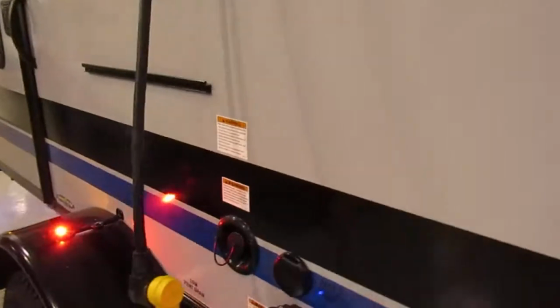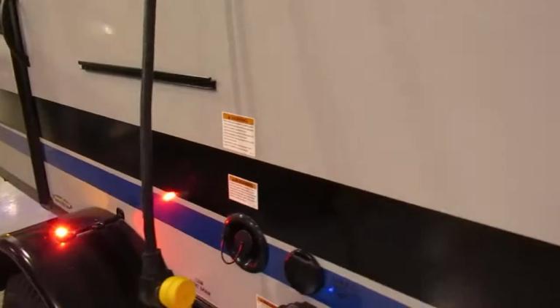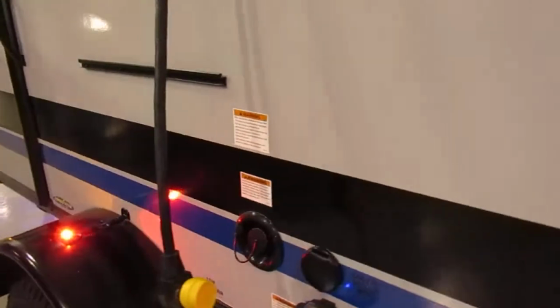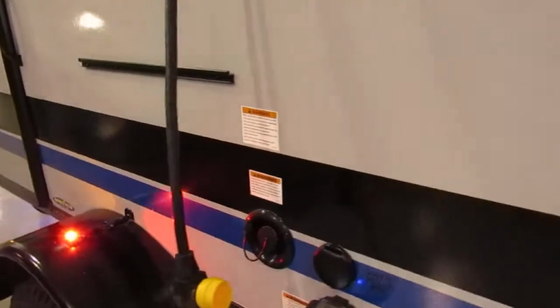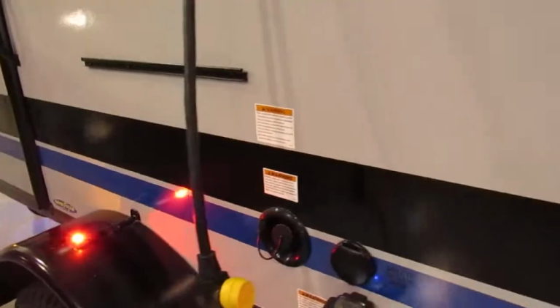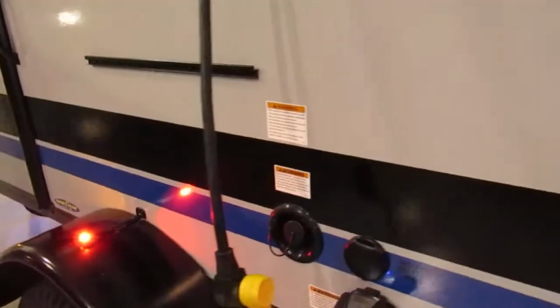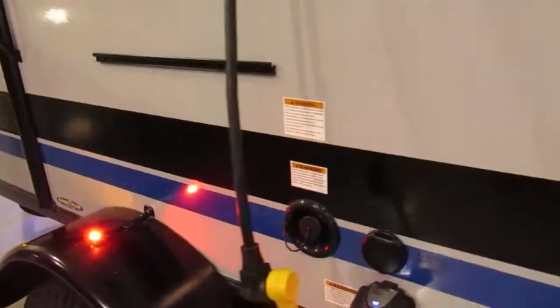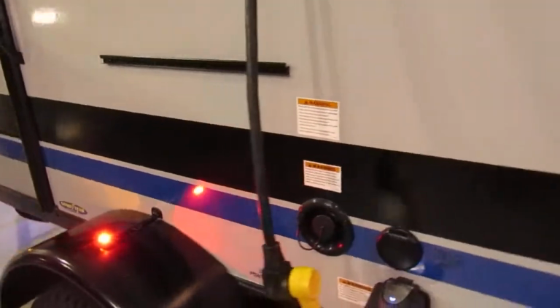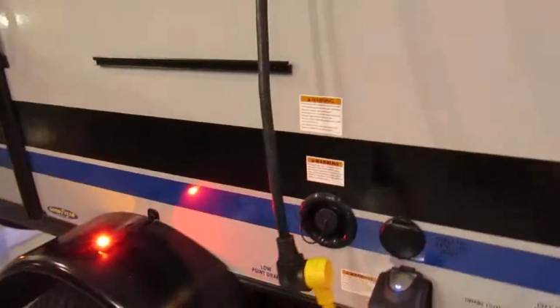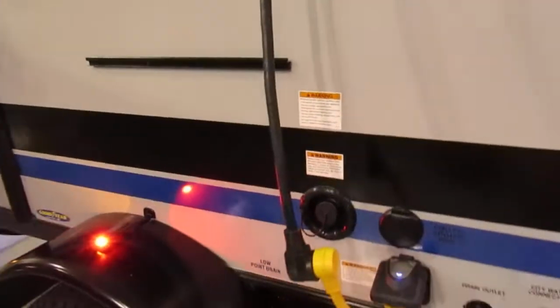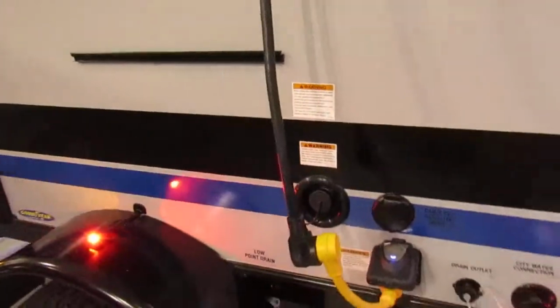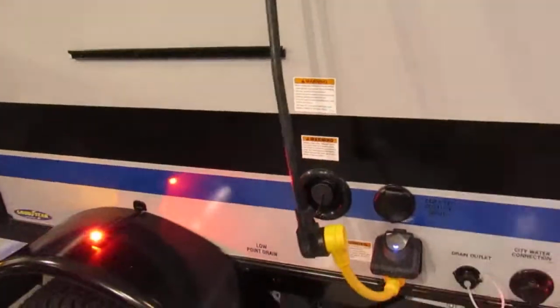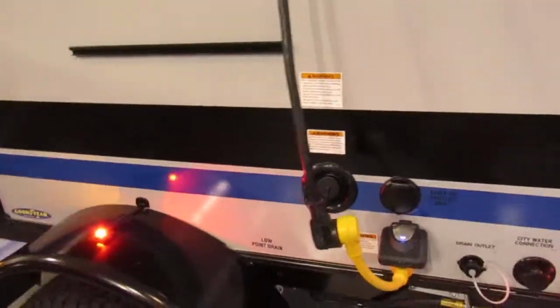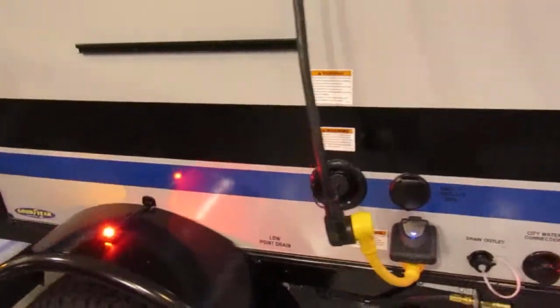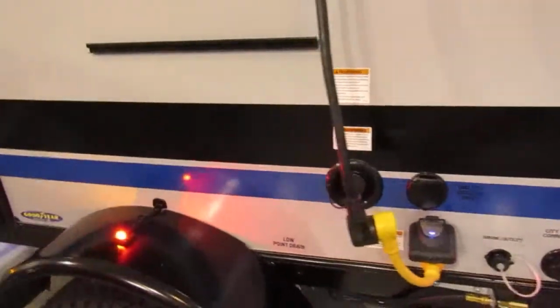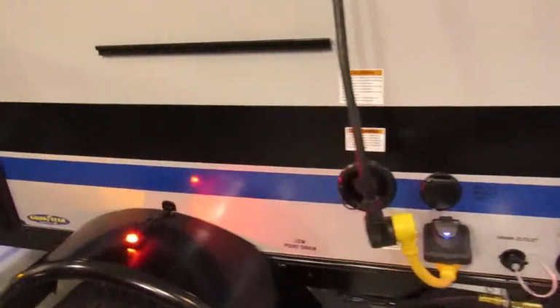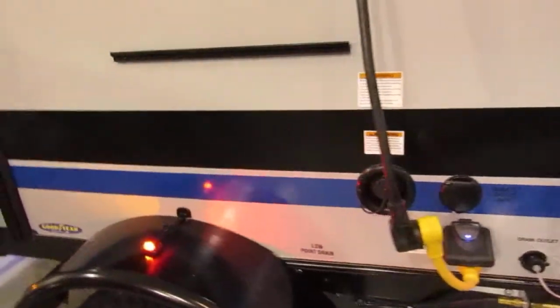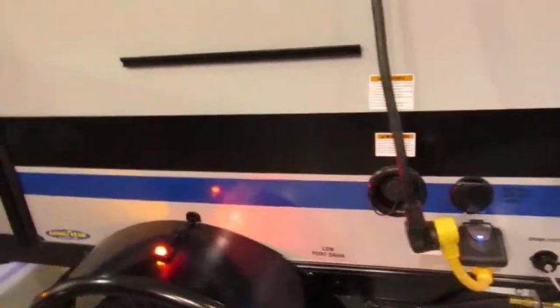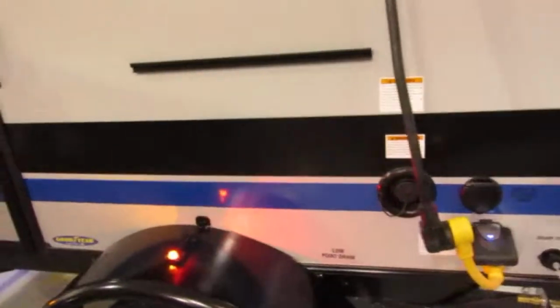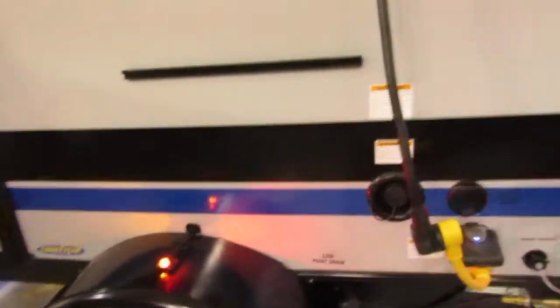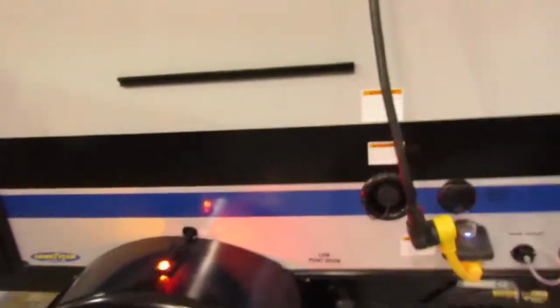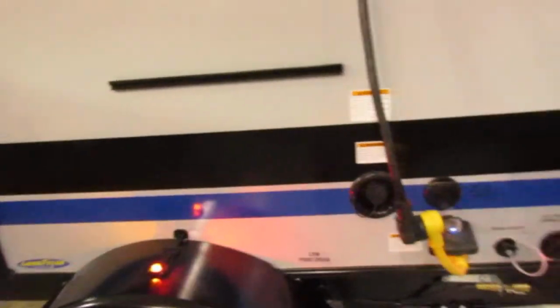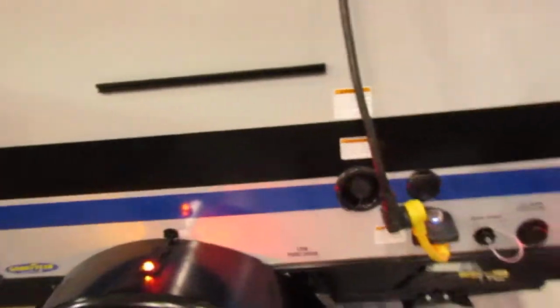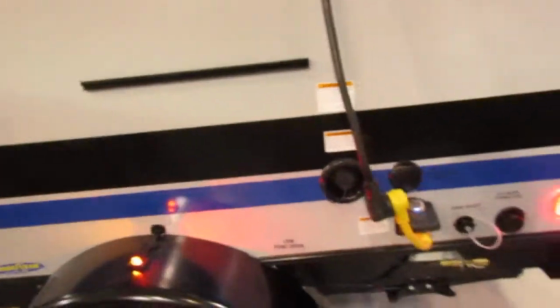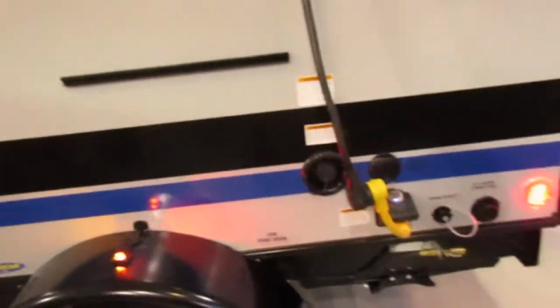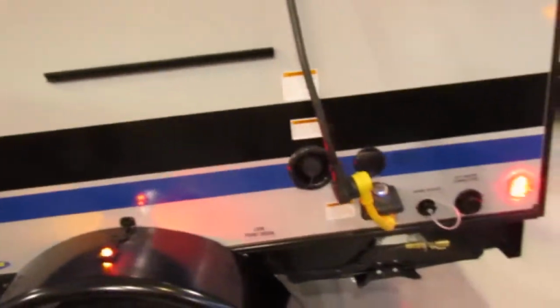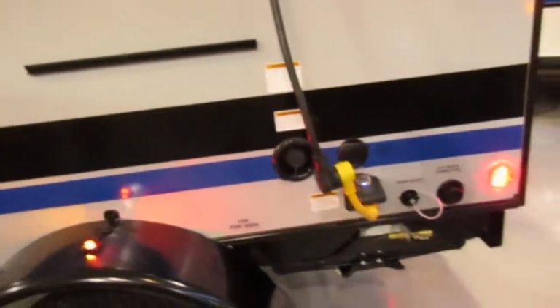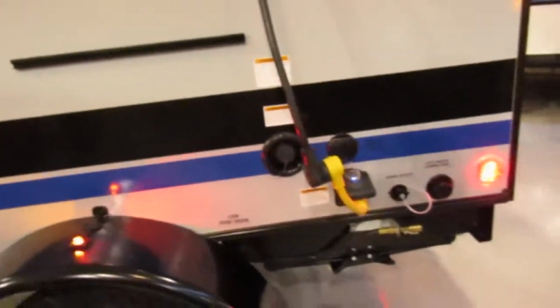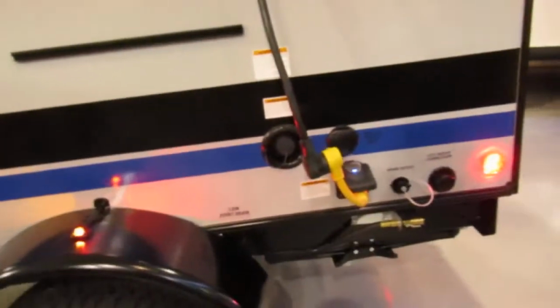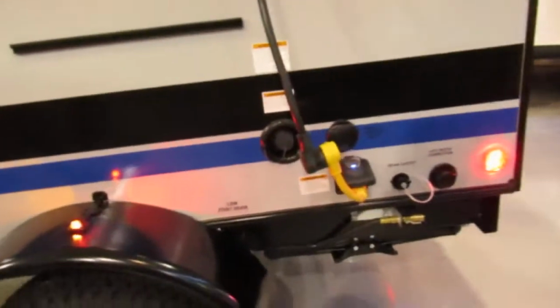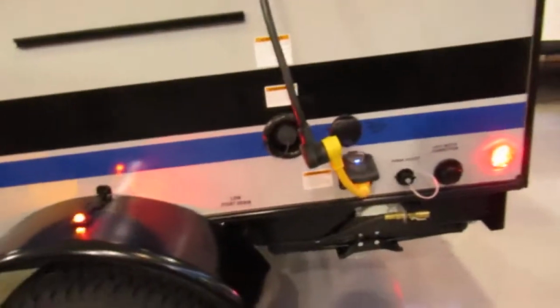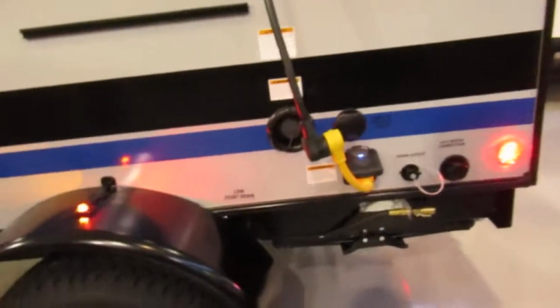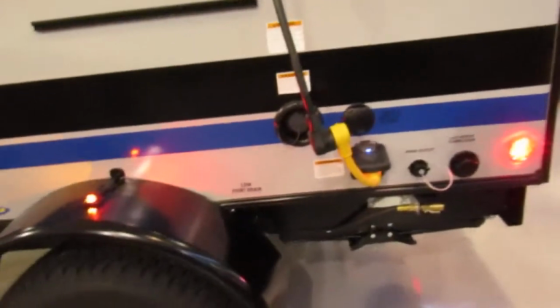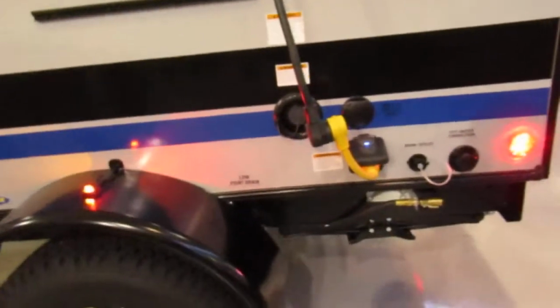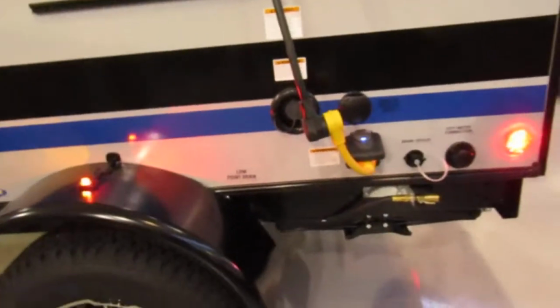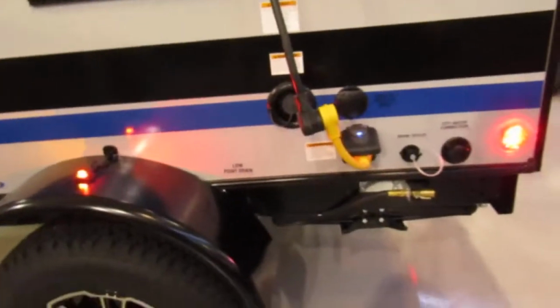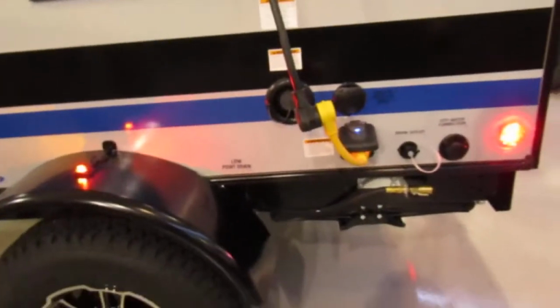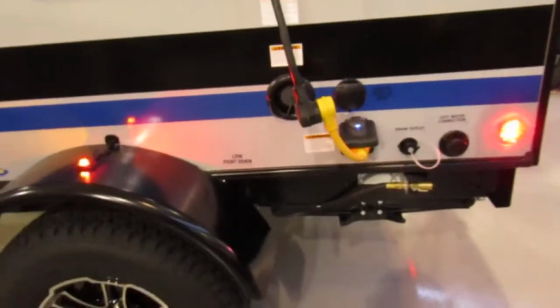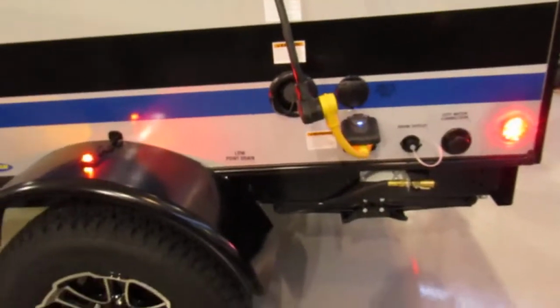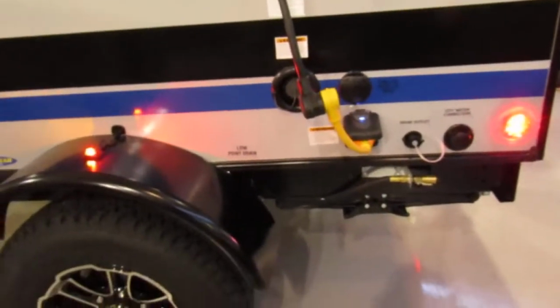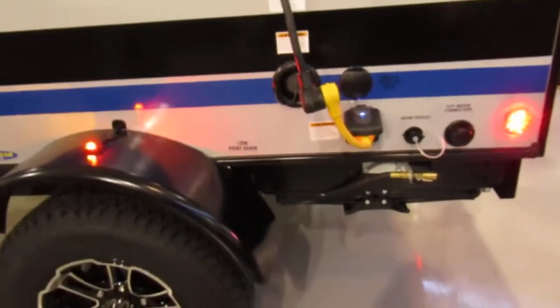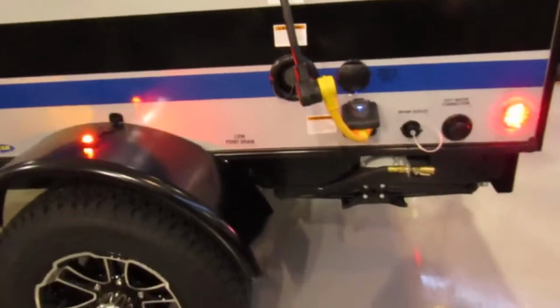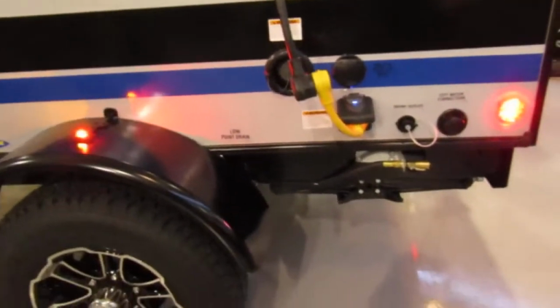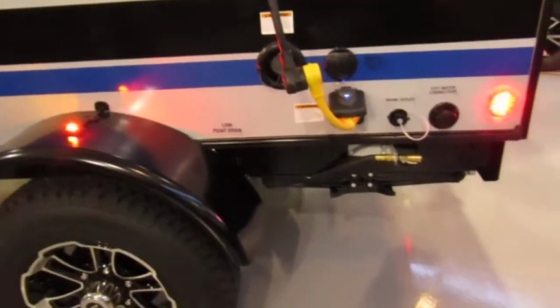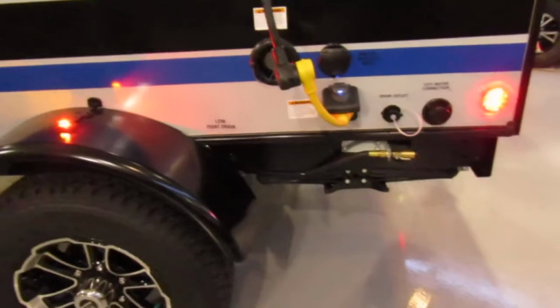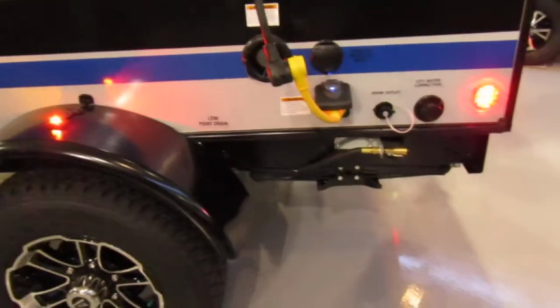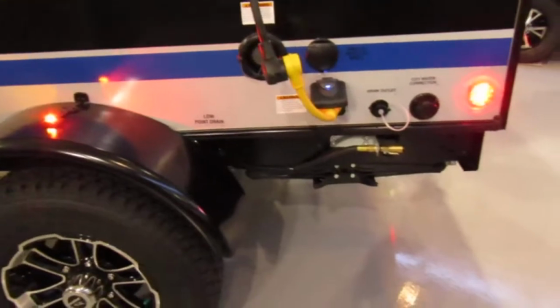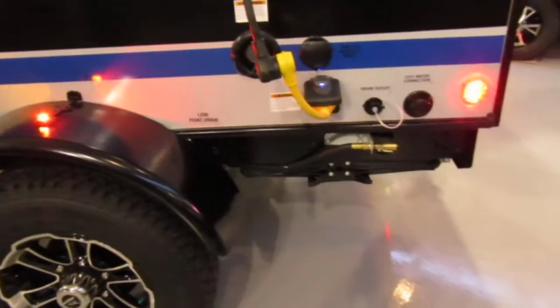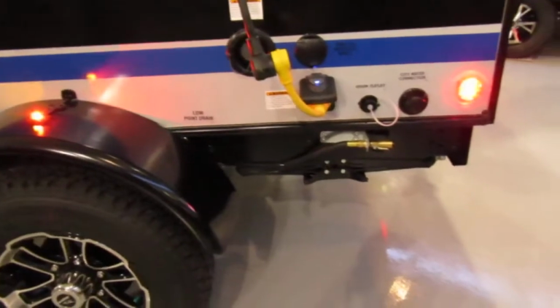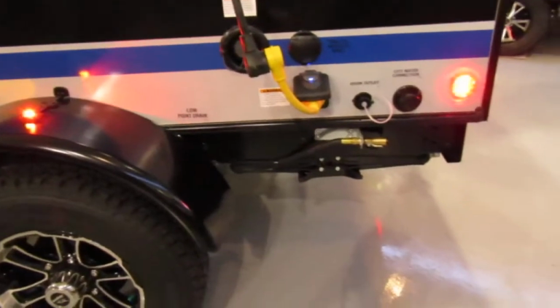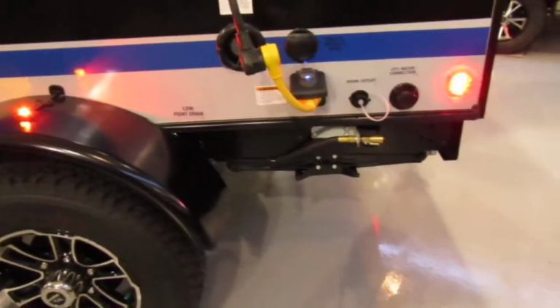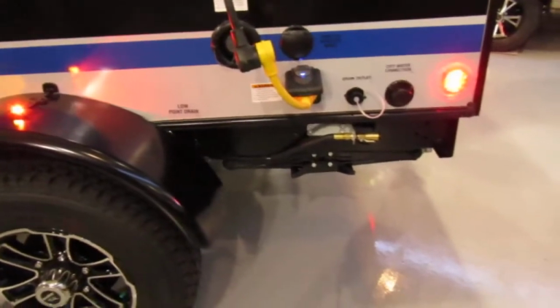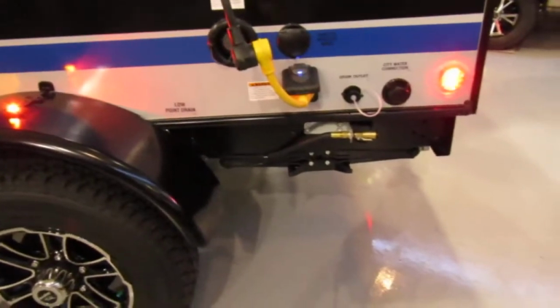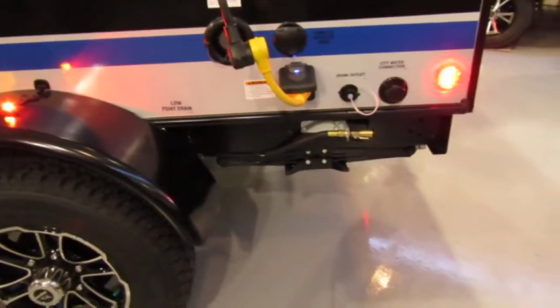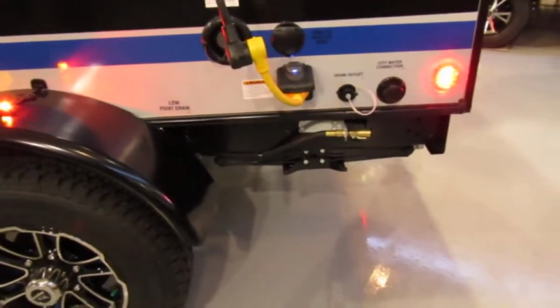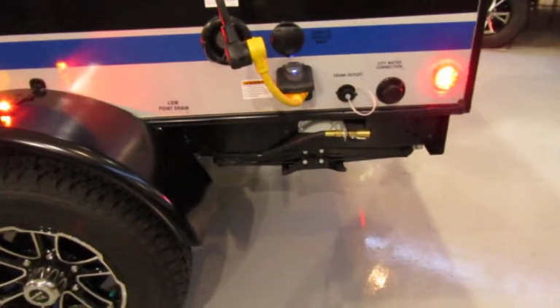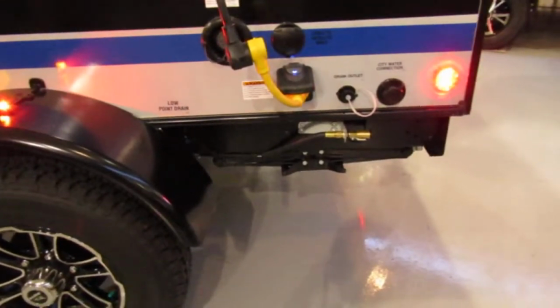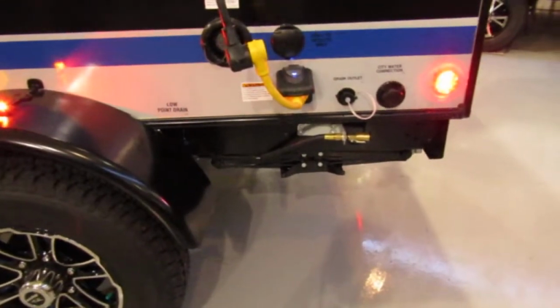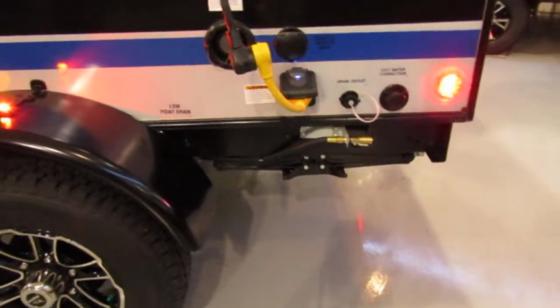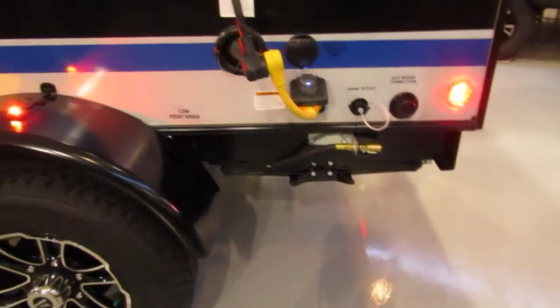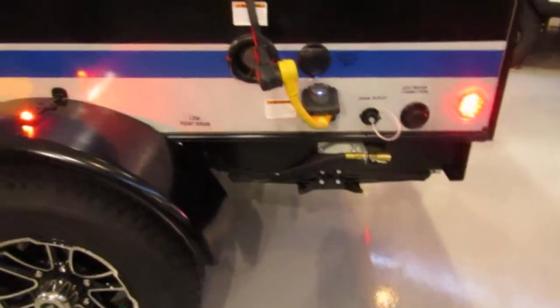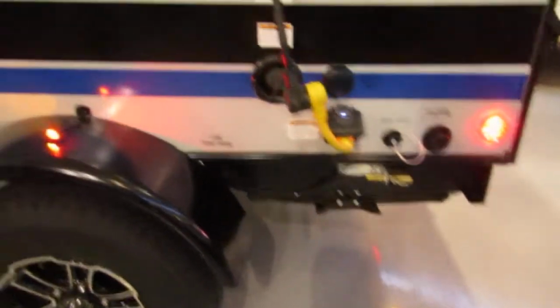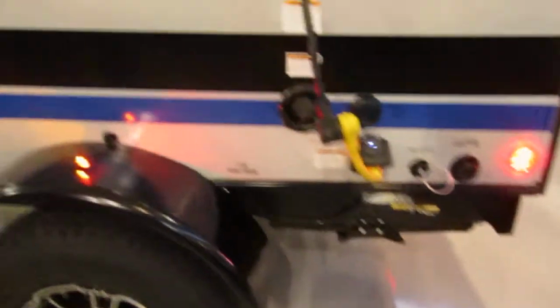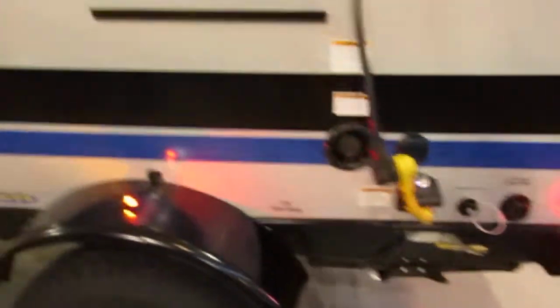And here you've got the hookup for a grill and some leveling jacks.